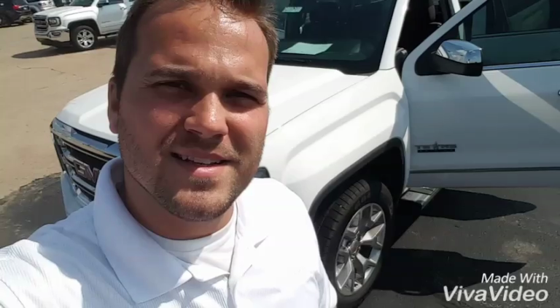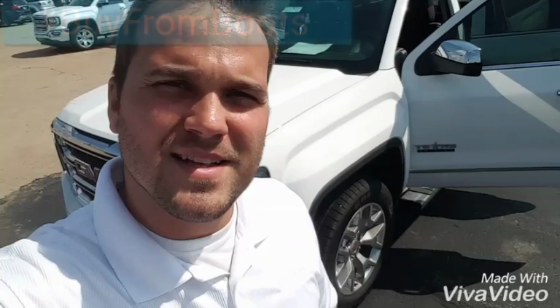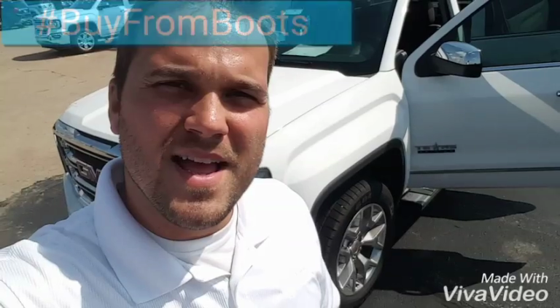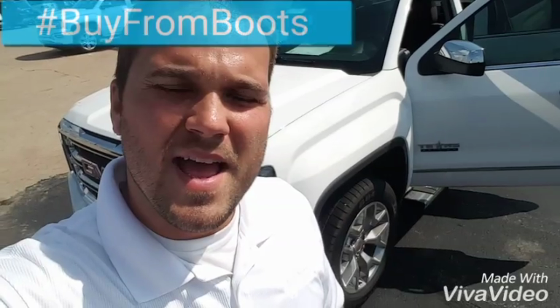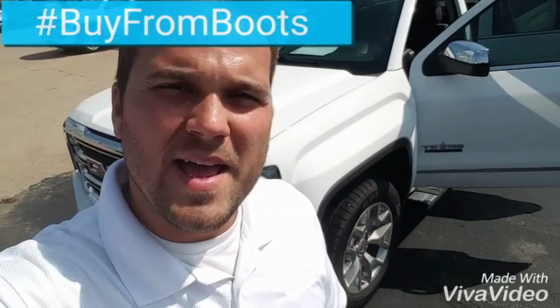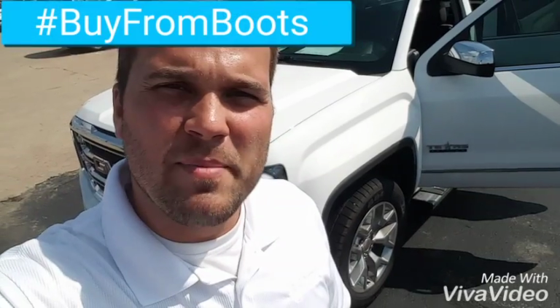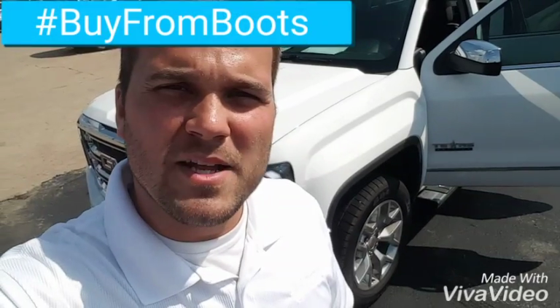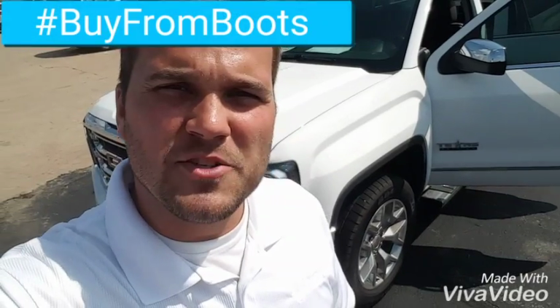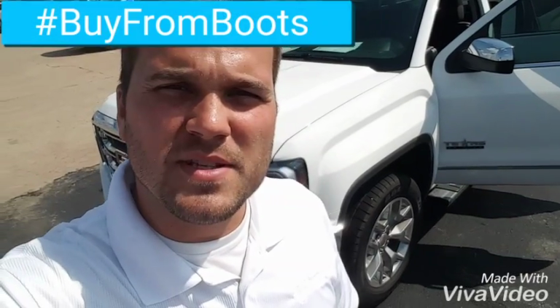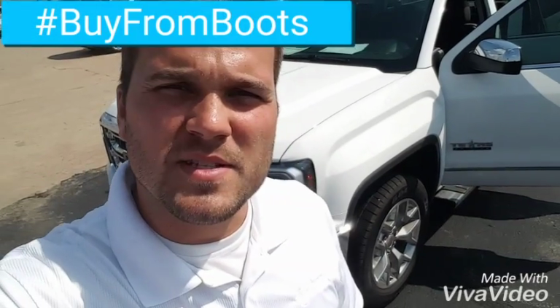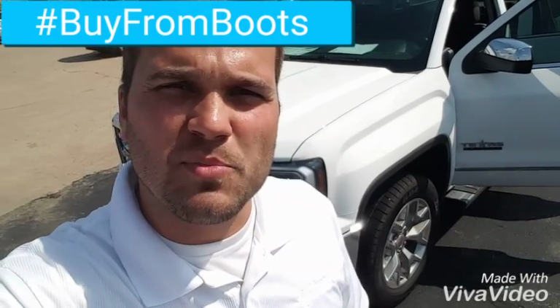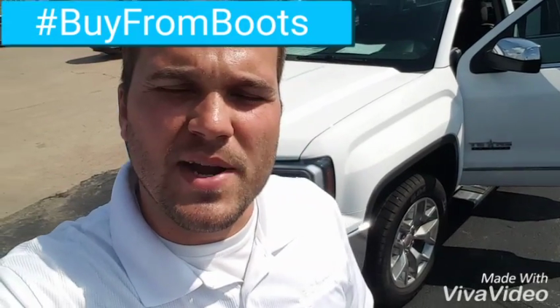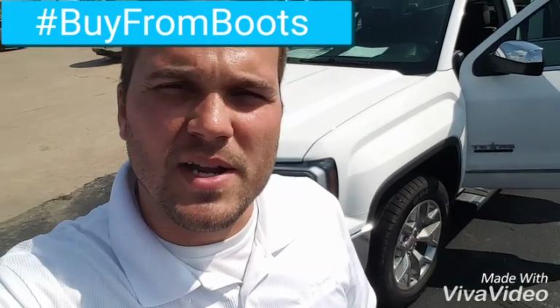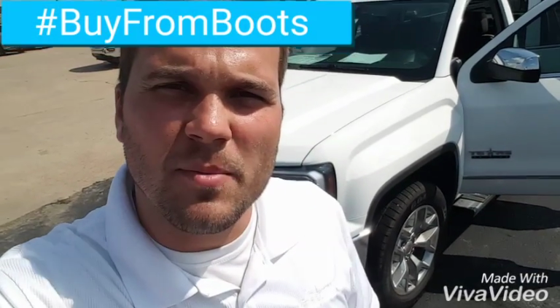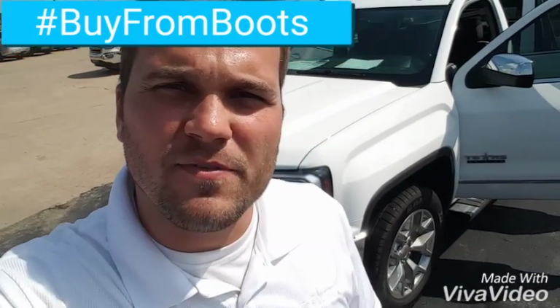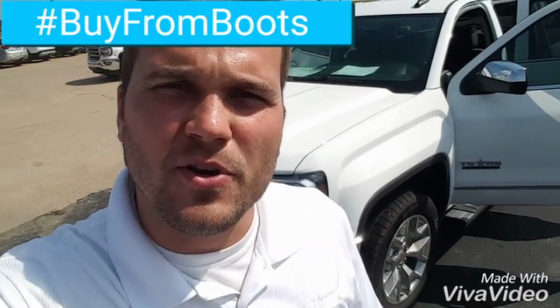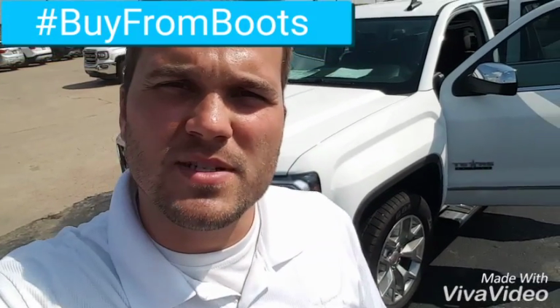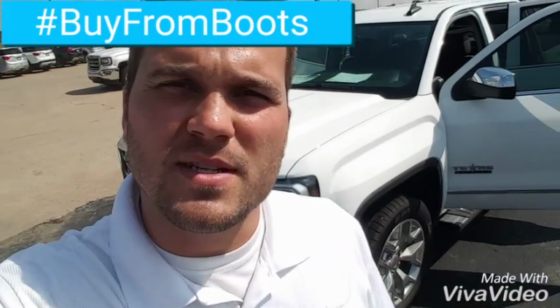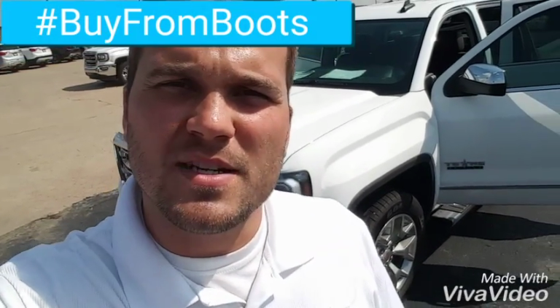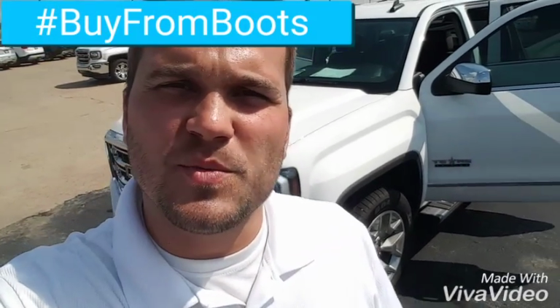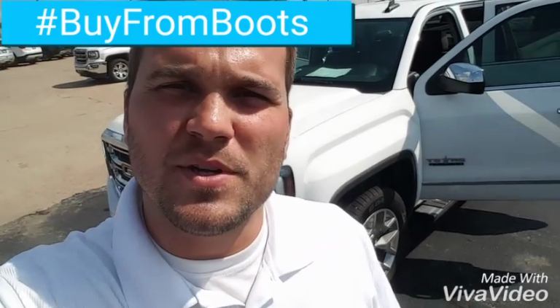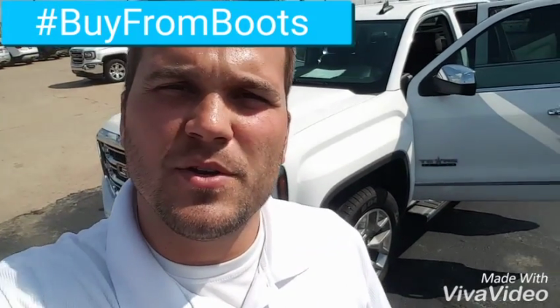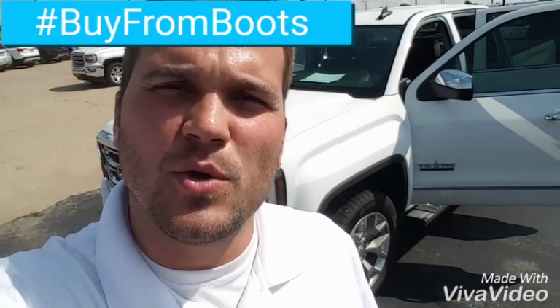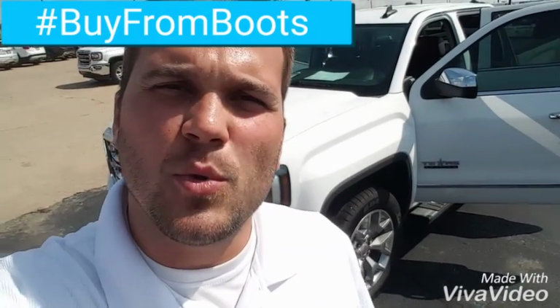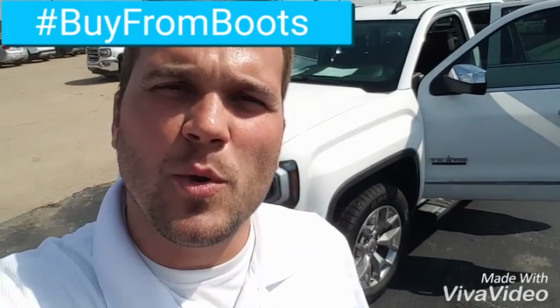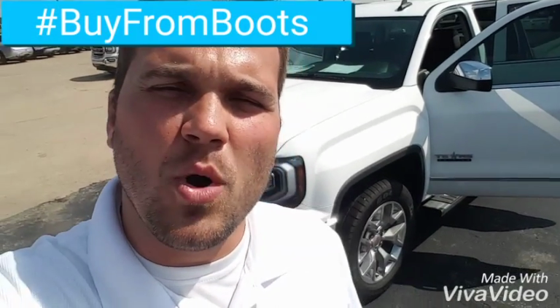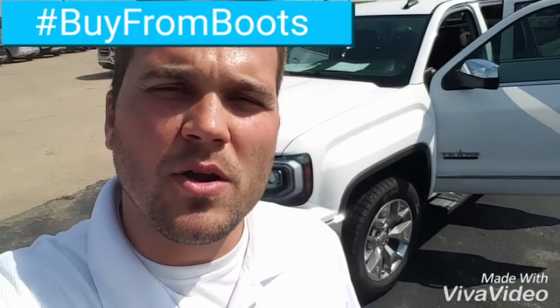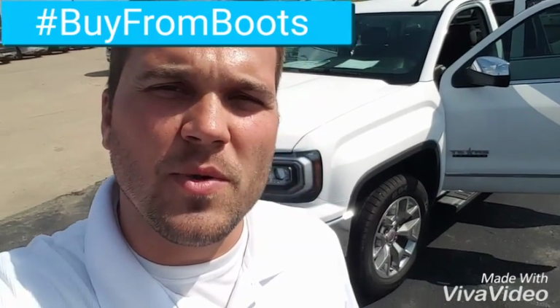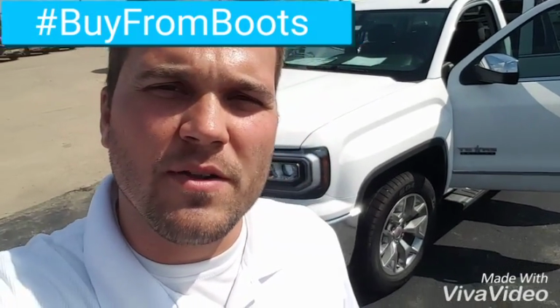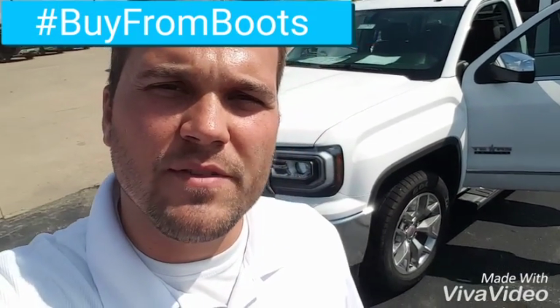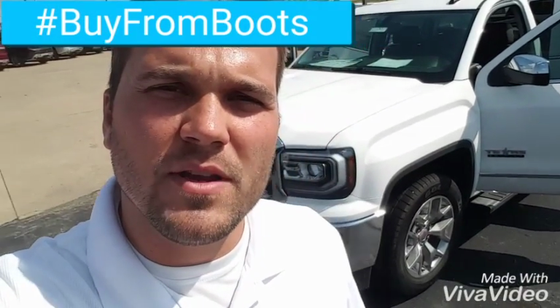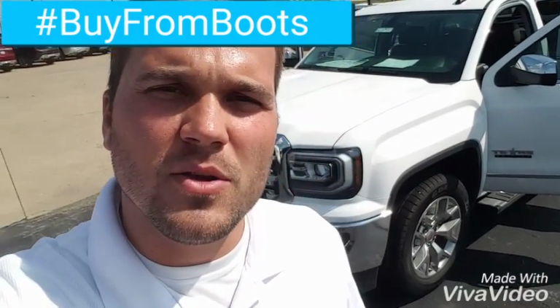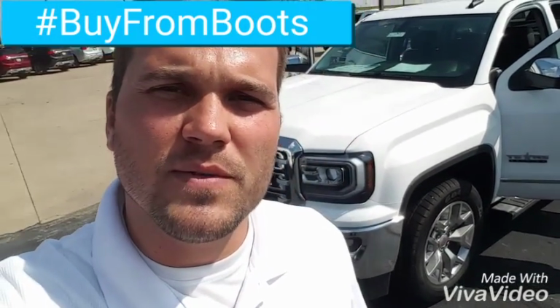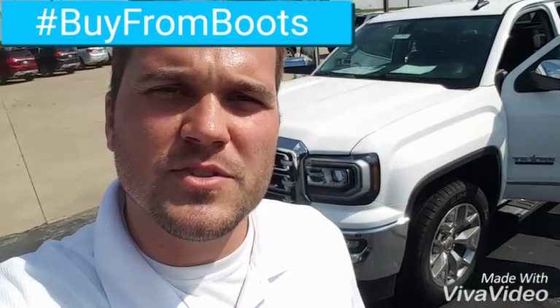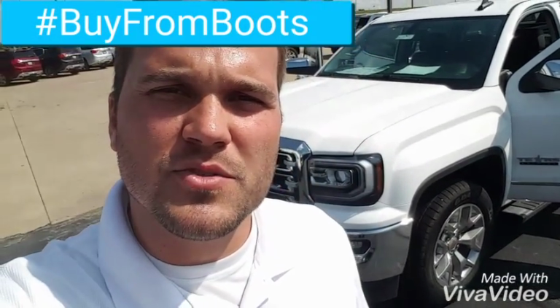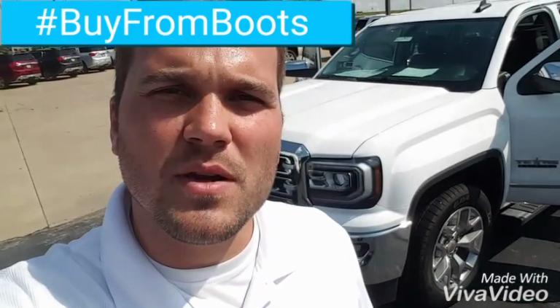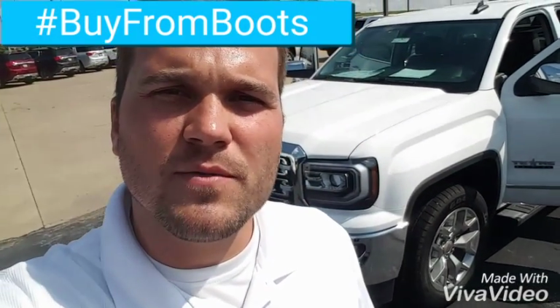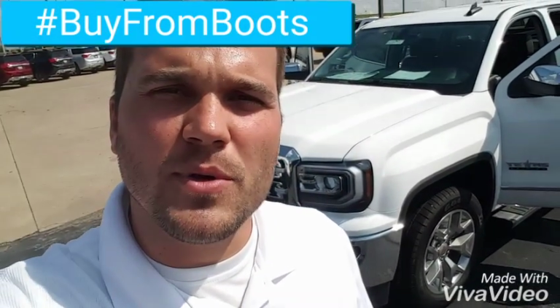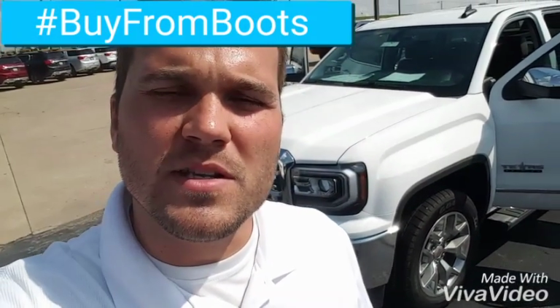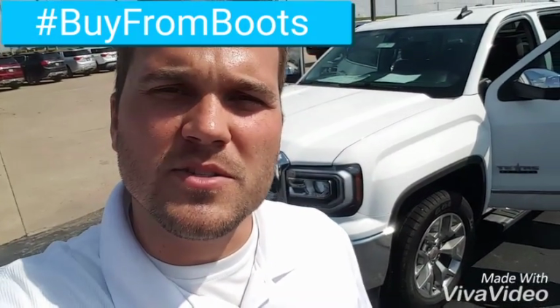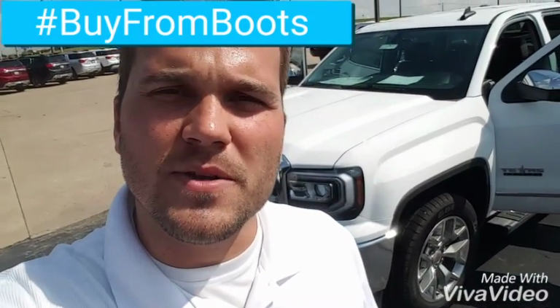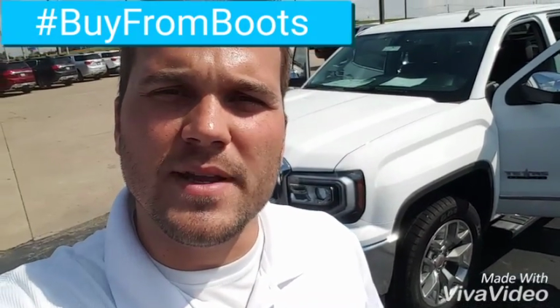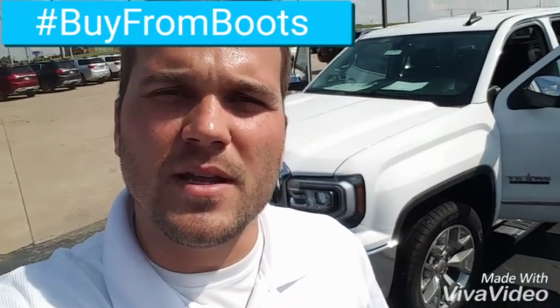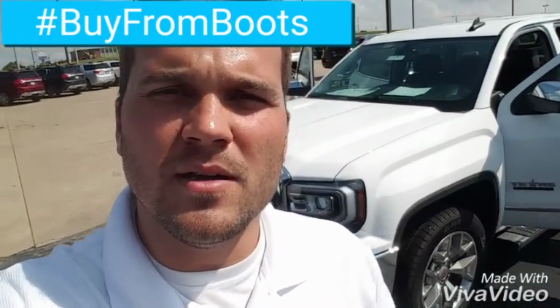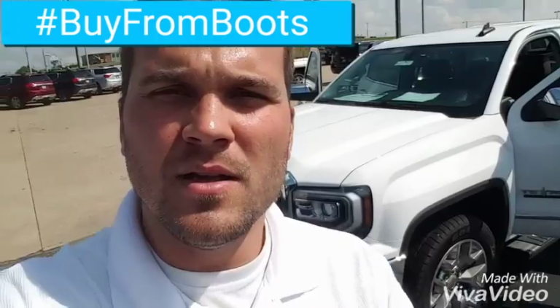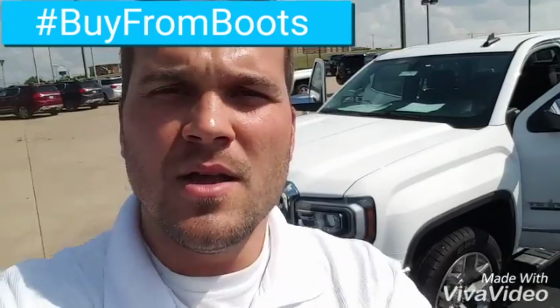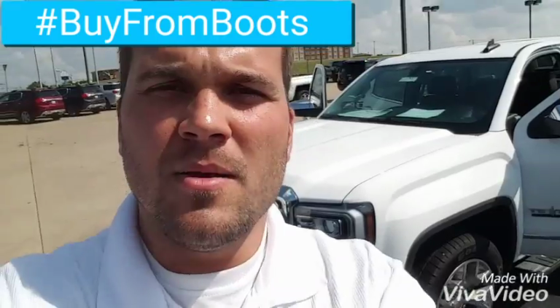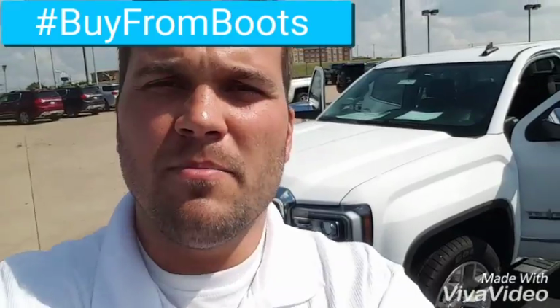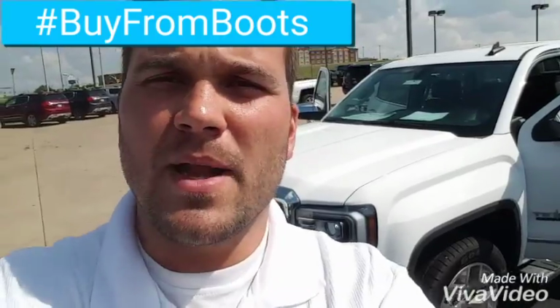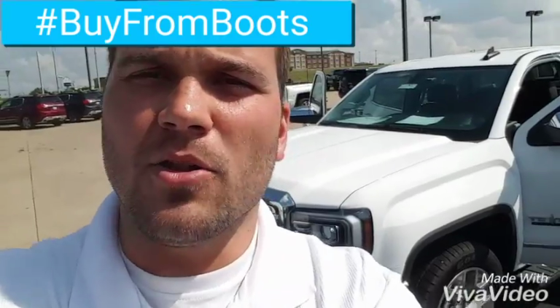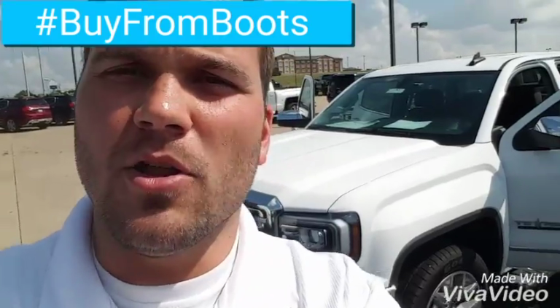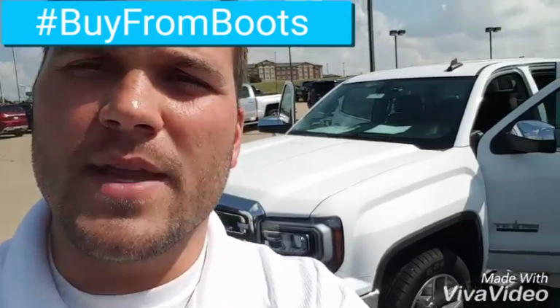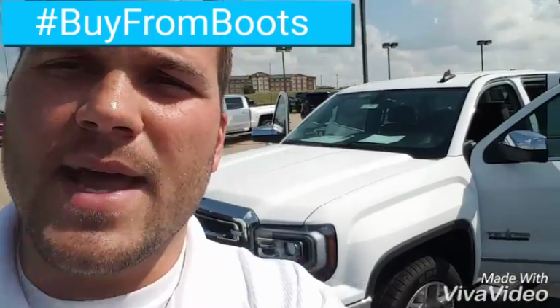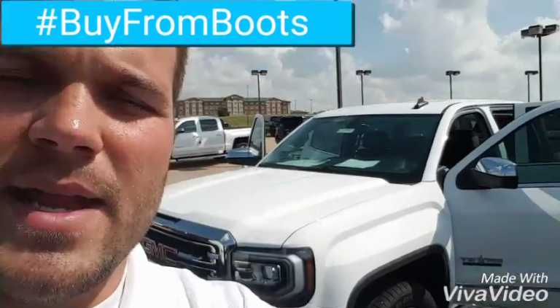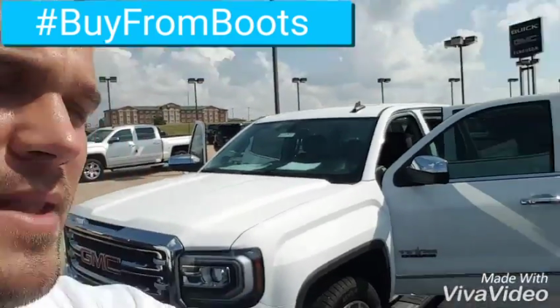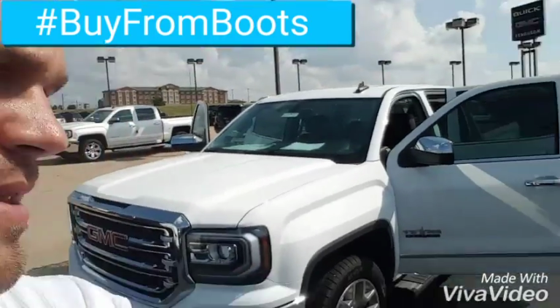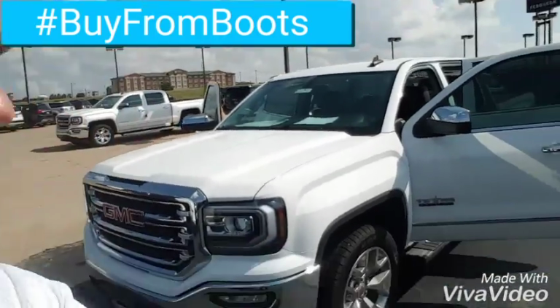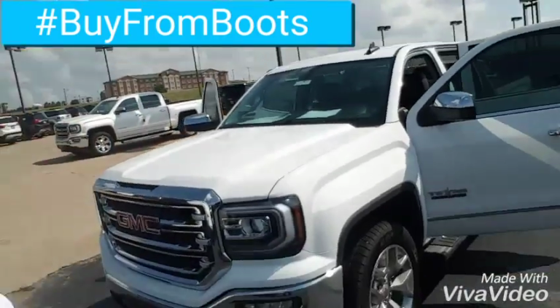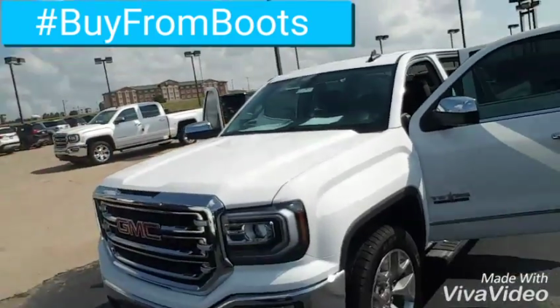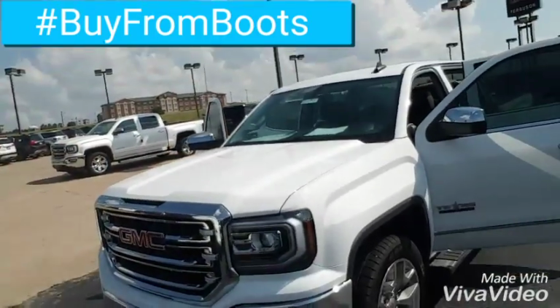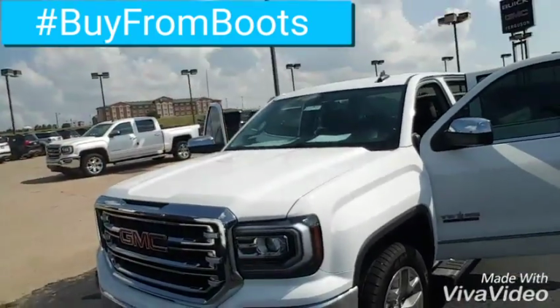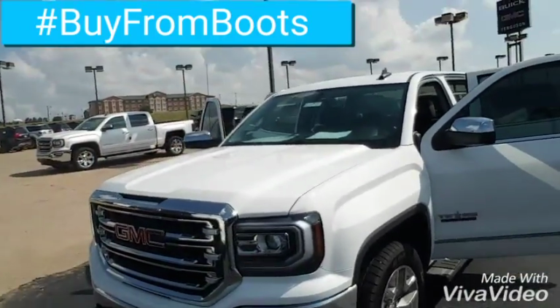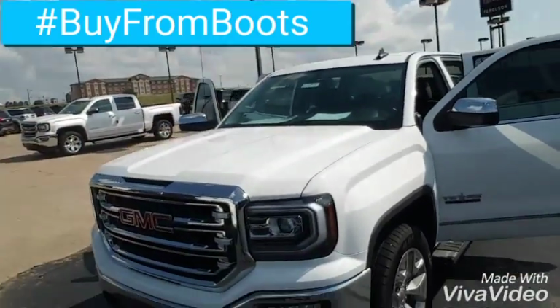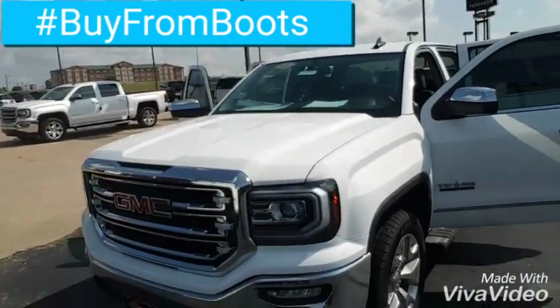Hey Patrick, this is Brandon up at Ferguson. I just wanted to do a quick walk-around video of this truck for you so you can get a better look at it than the pictures we had.